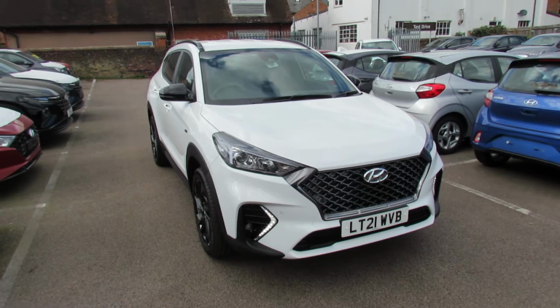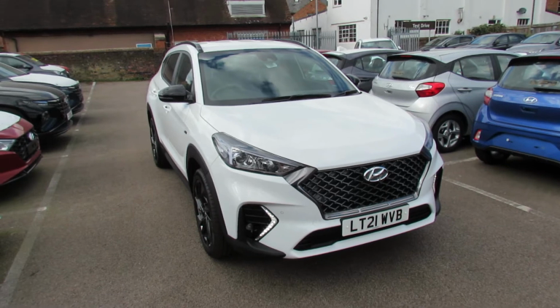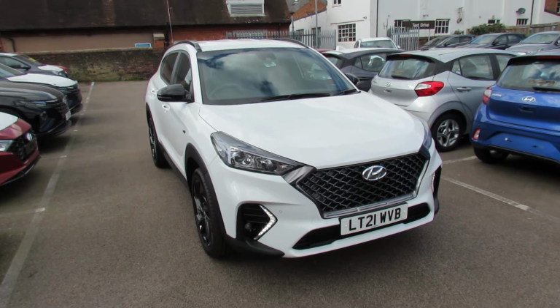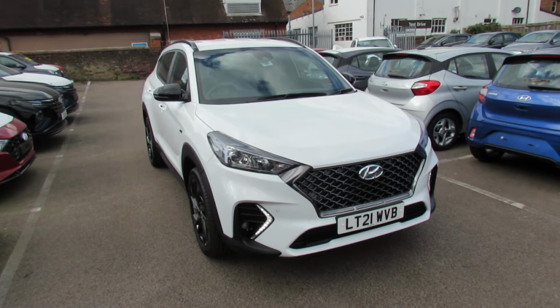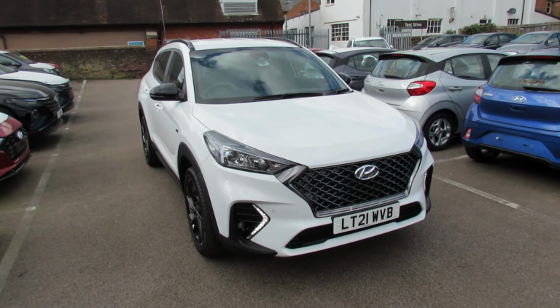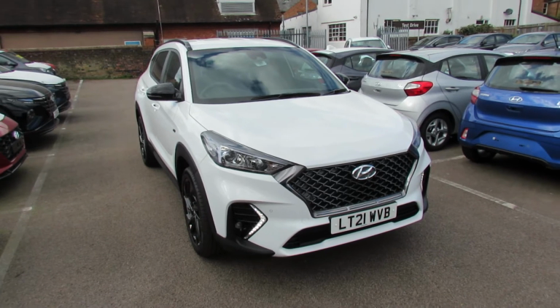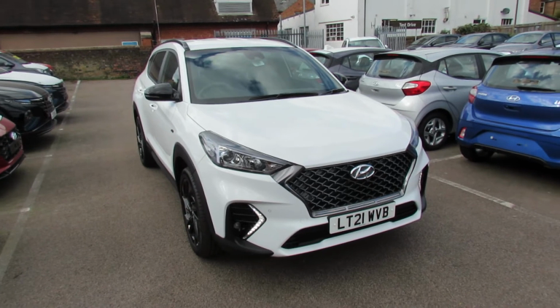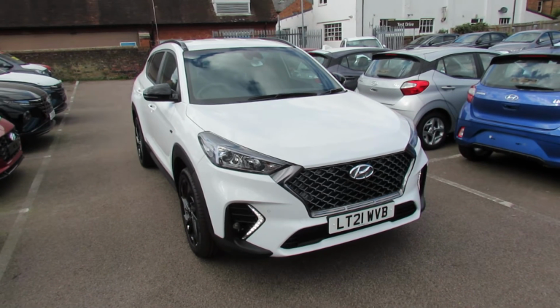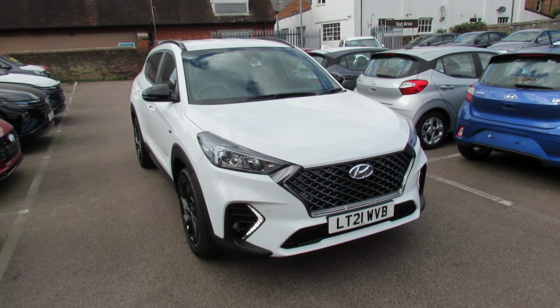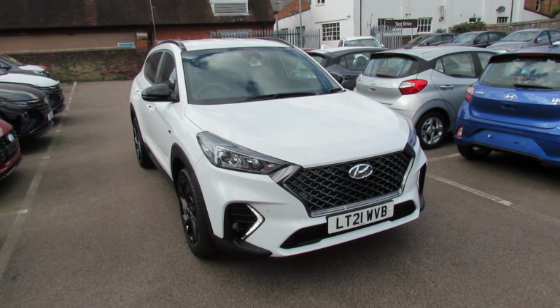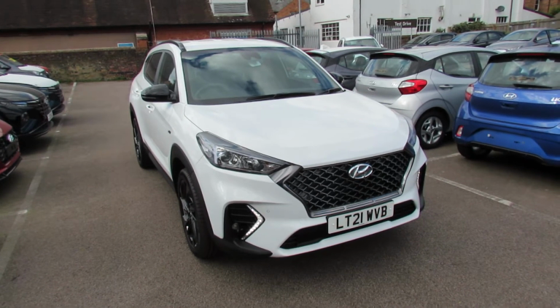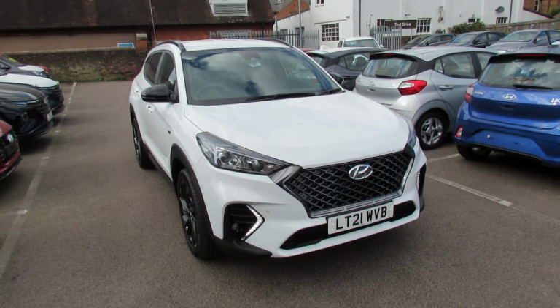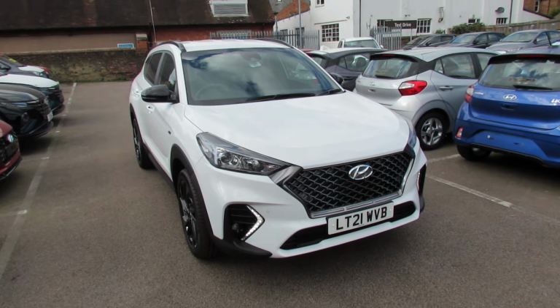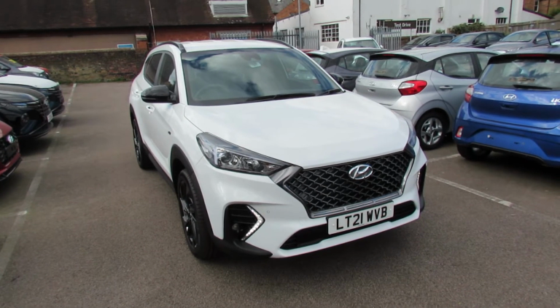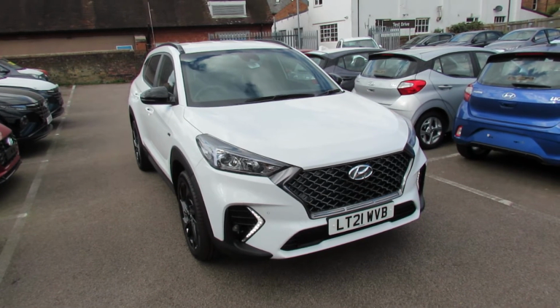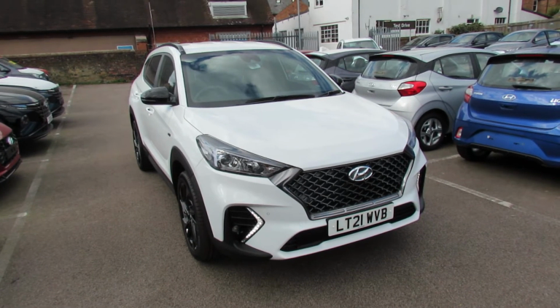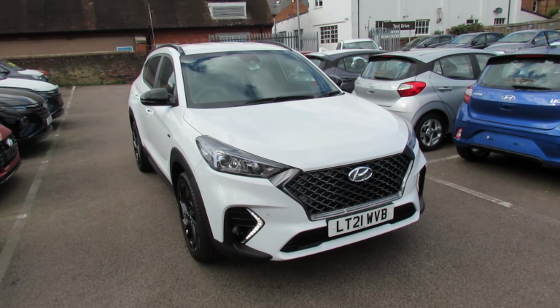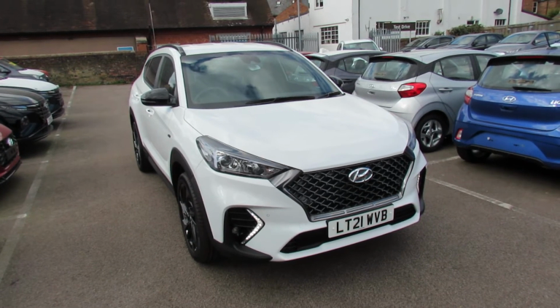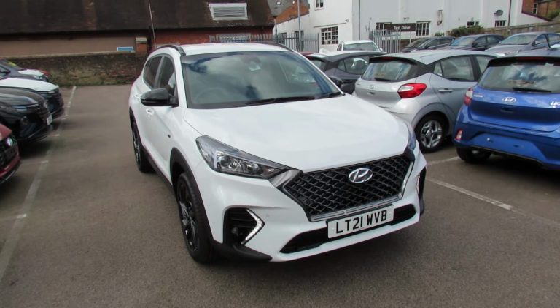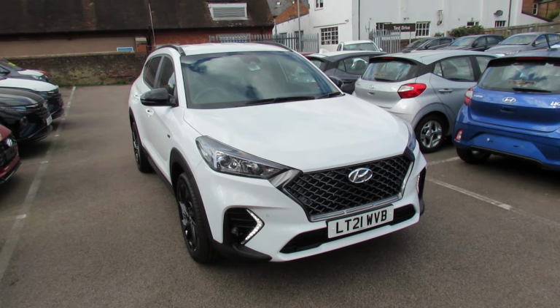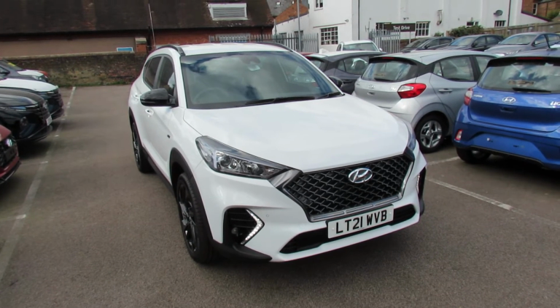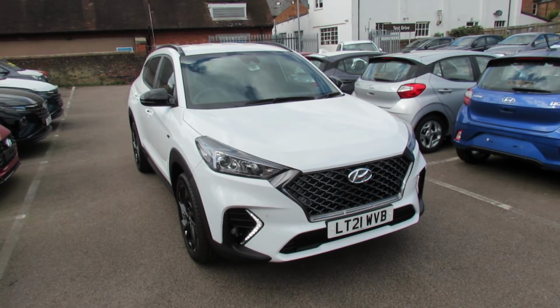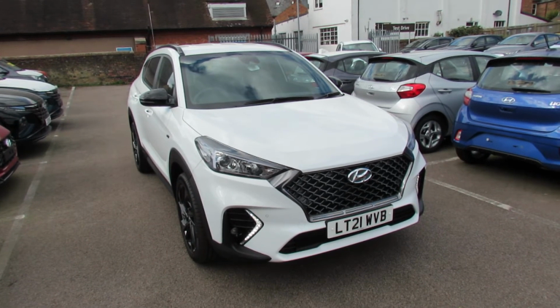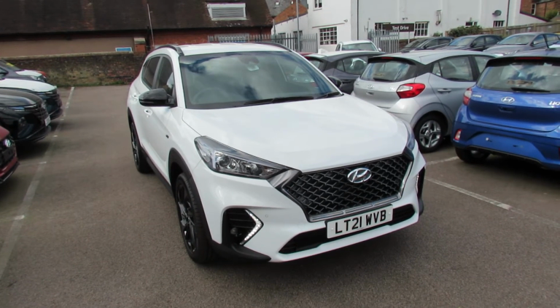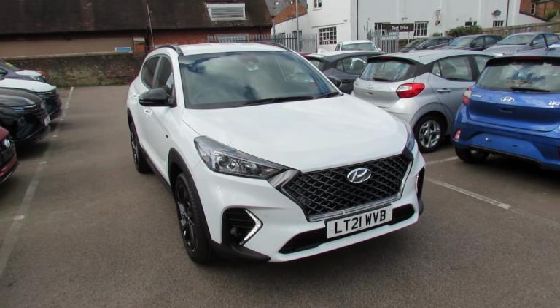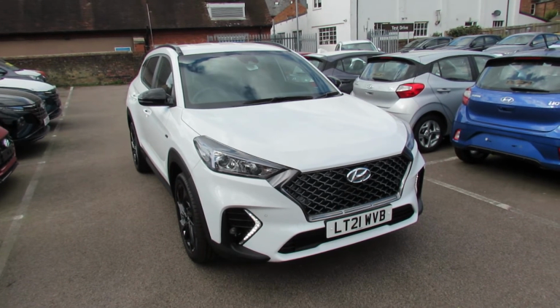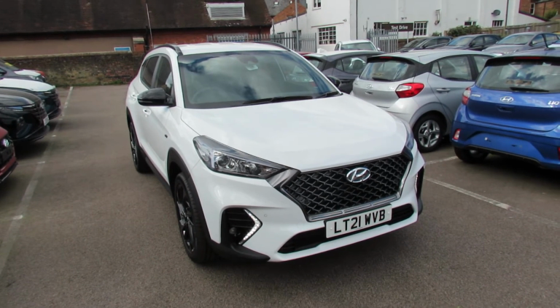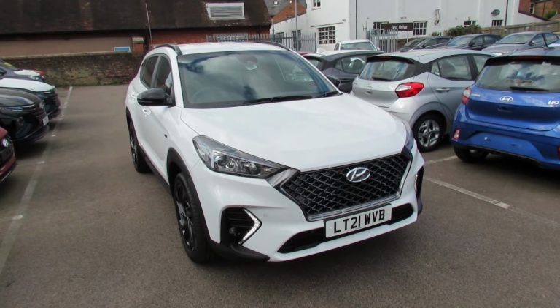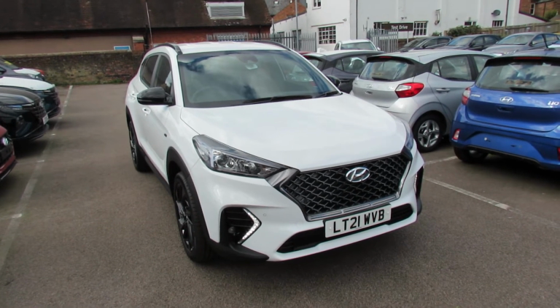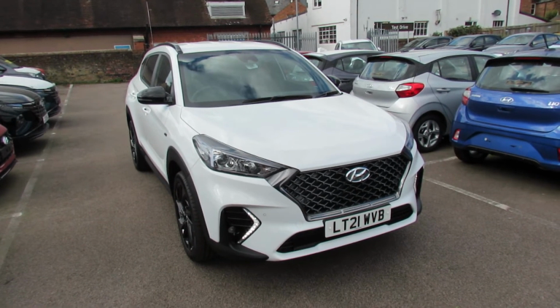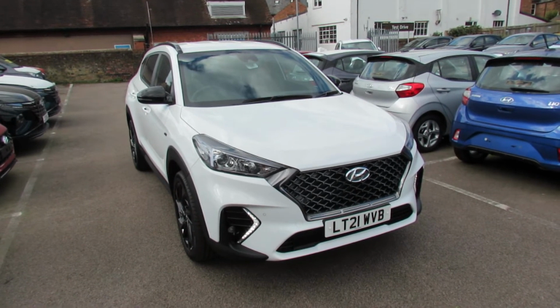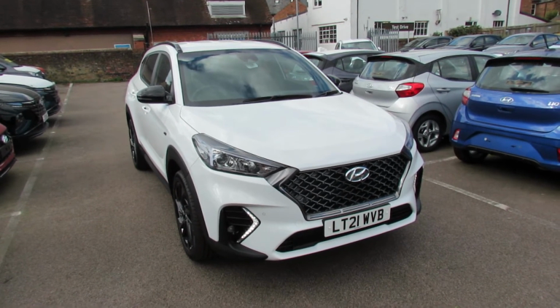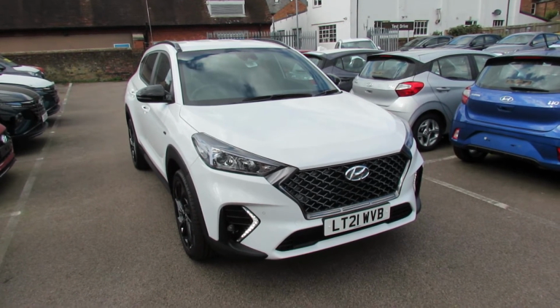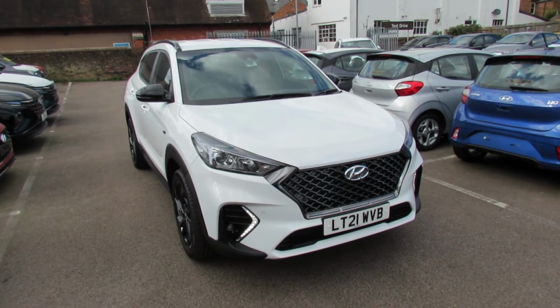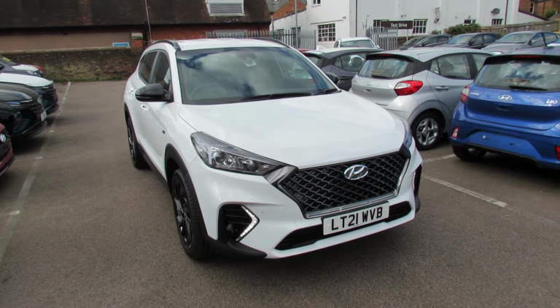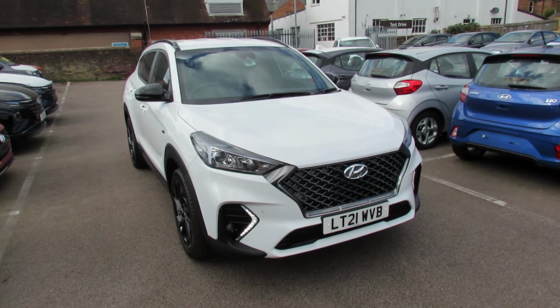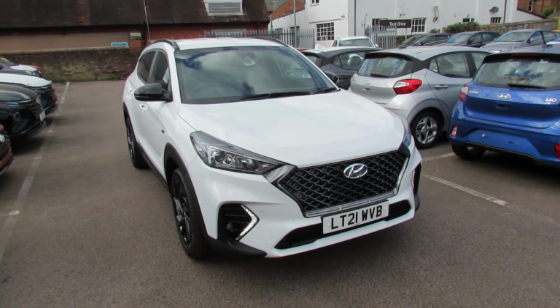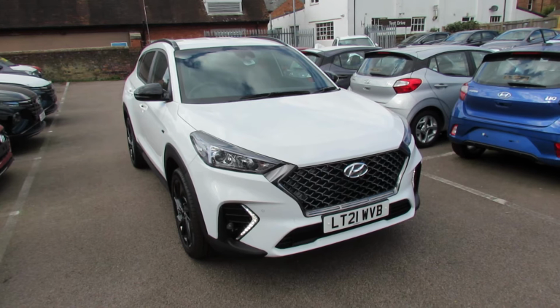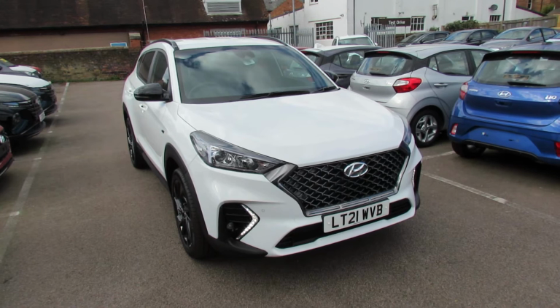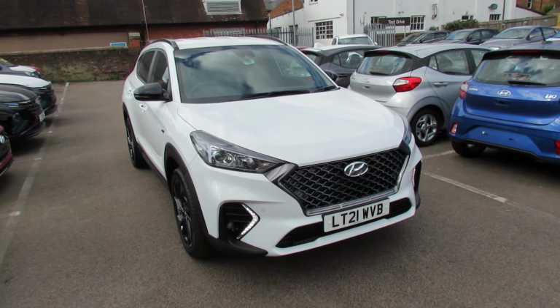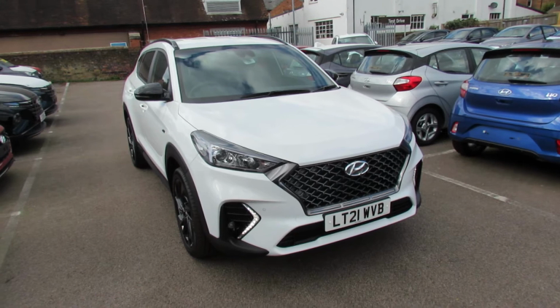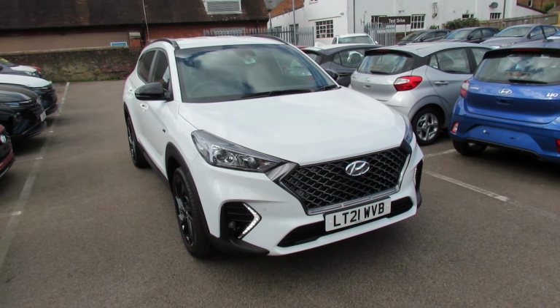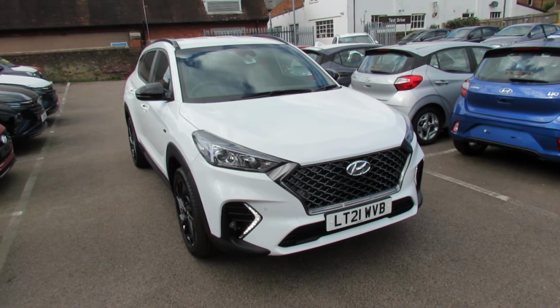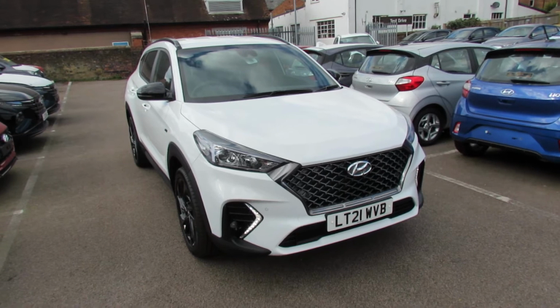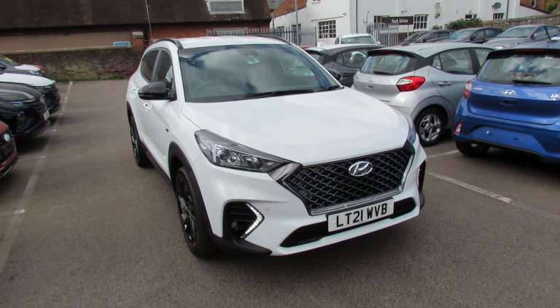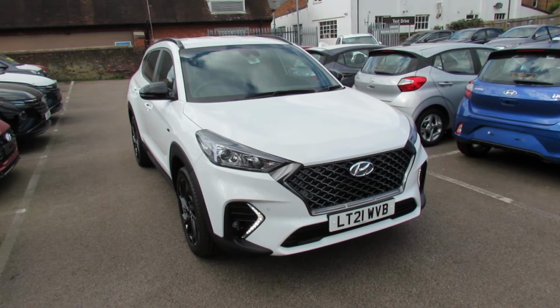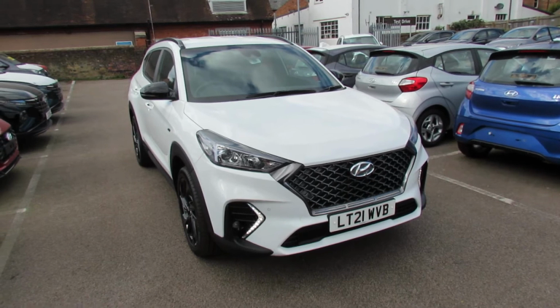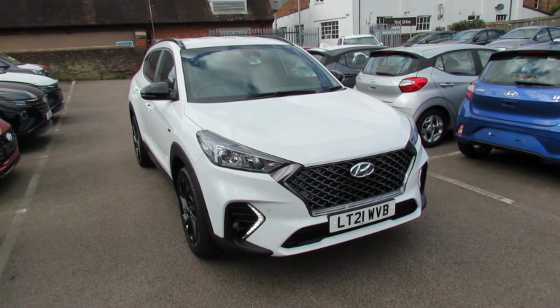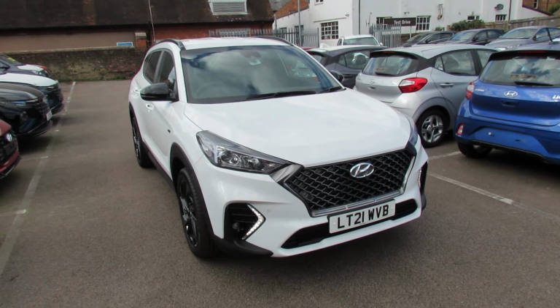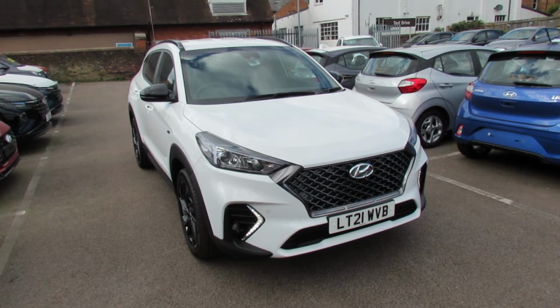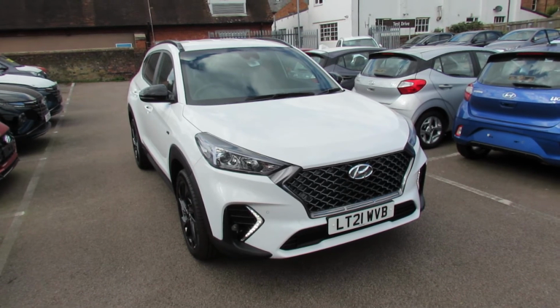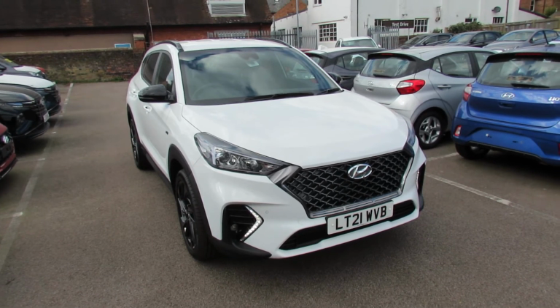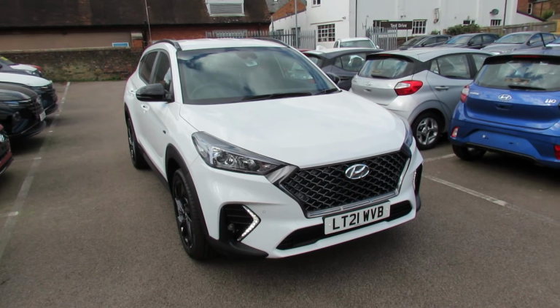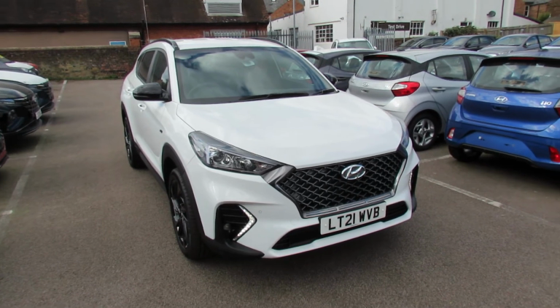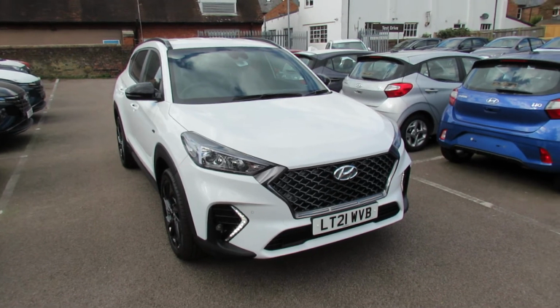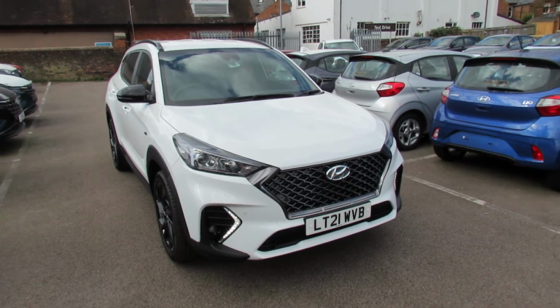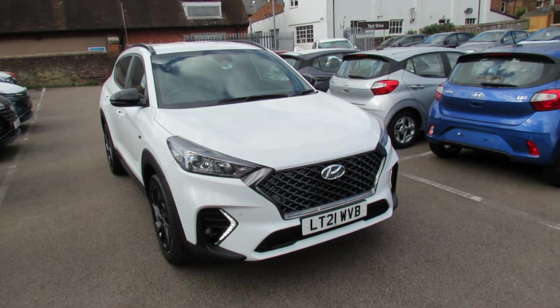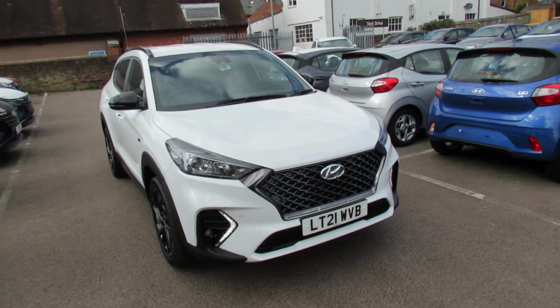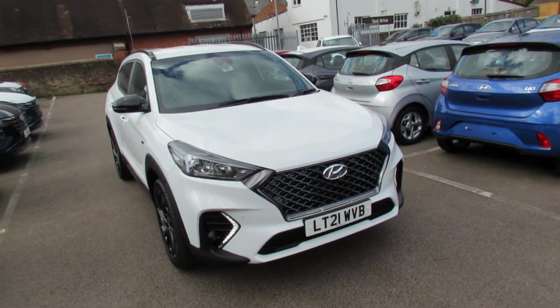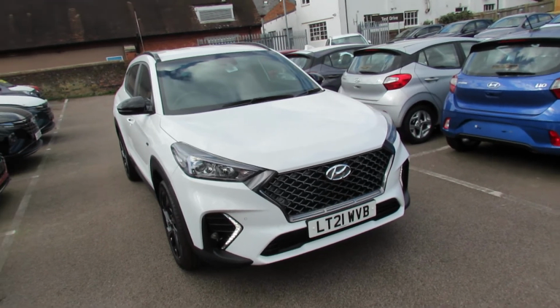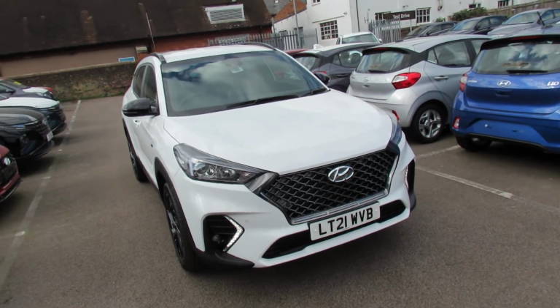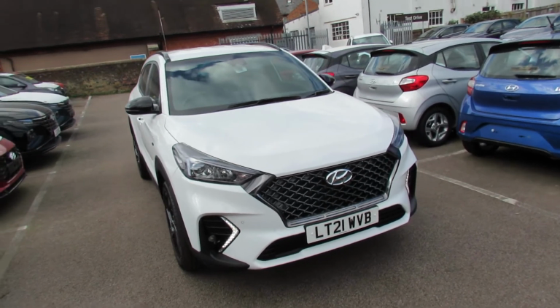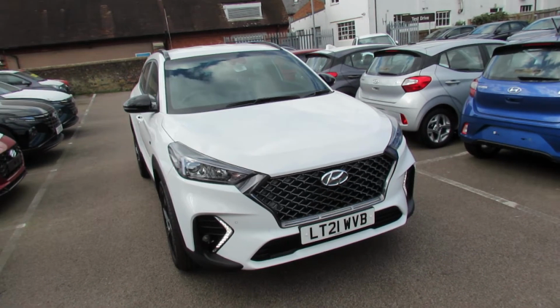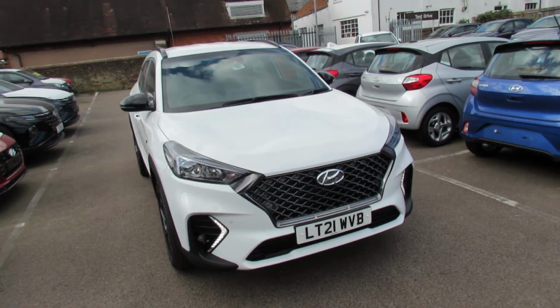Hi Karen. This is just a quick video for your new car, ready for Saturday, to show you where some of the controls are. So just on the outside, look.